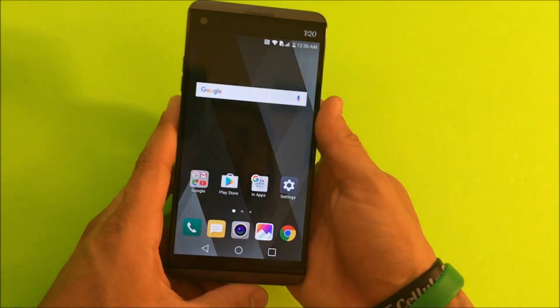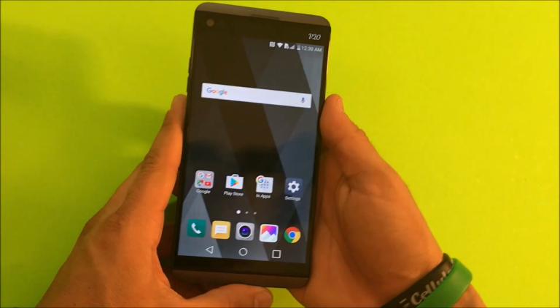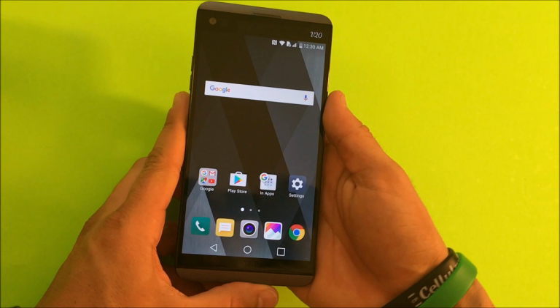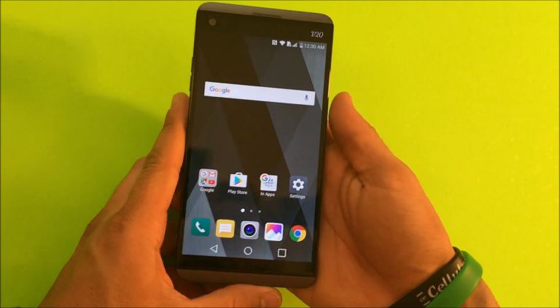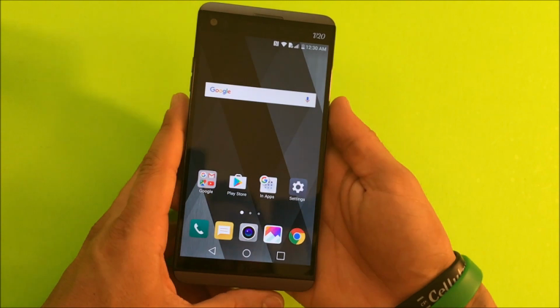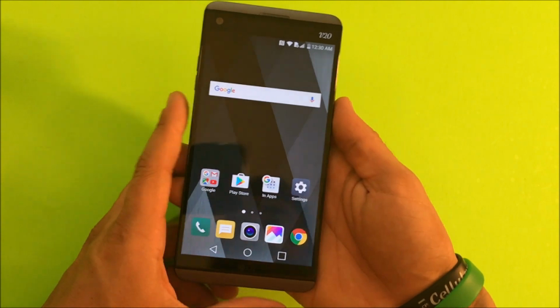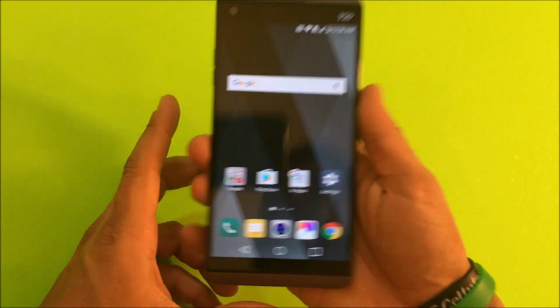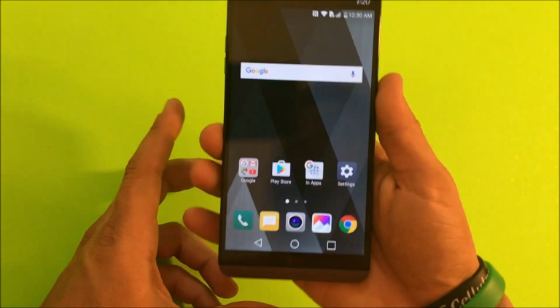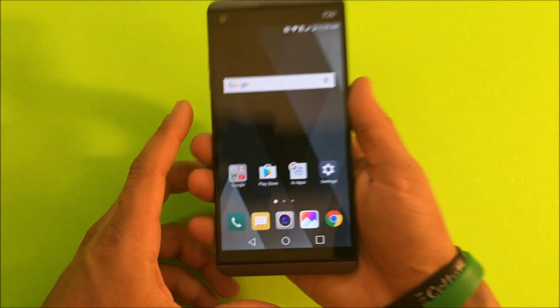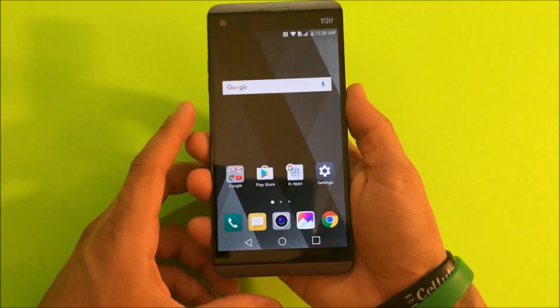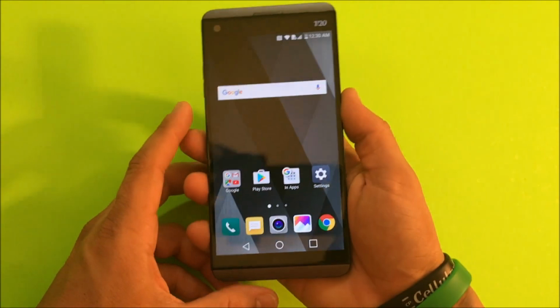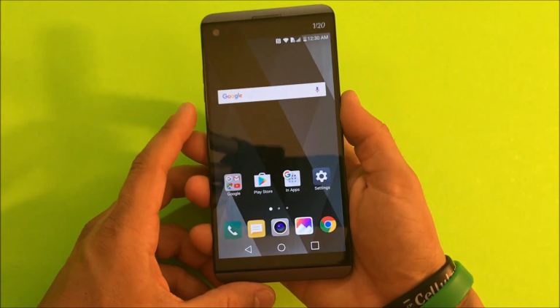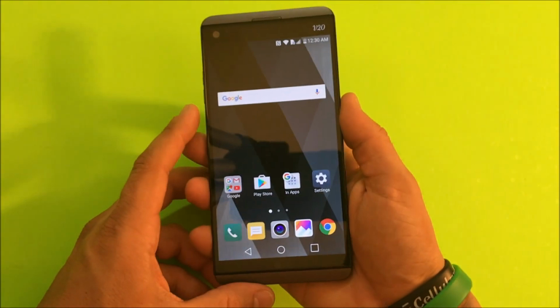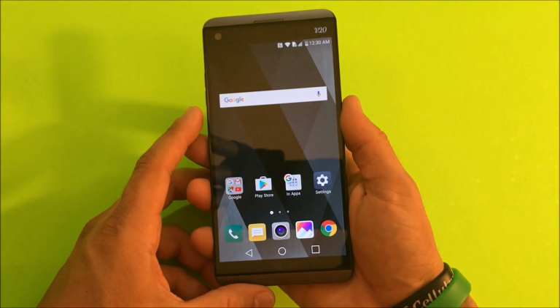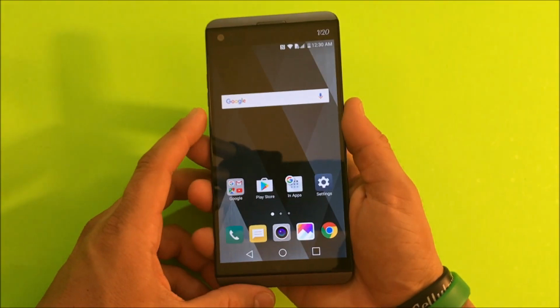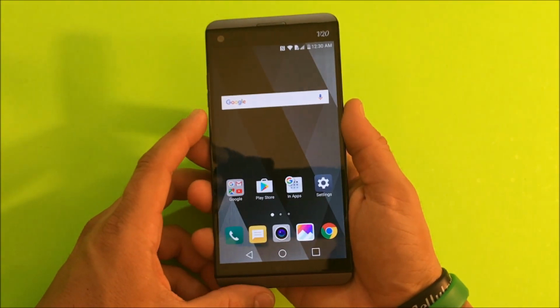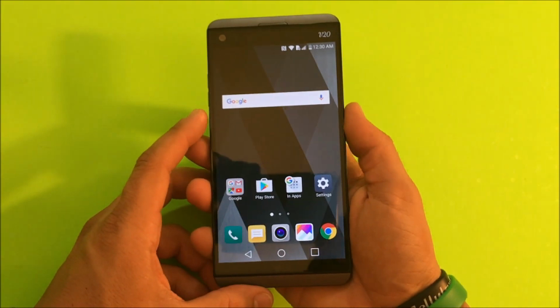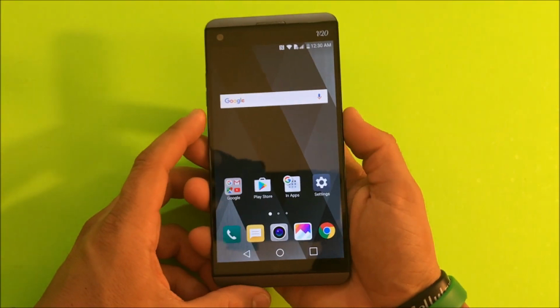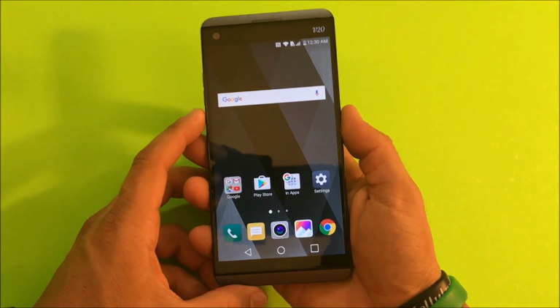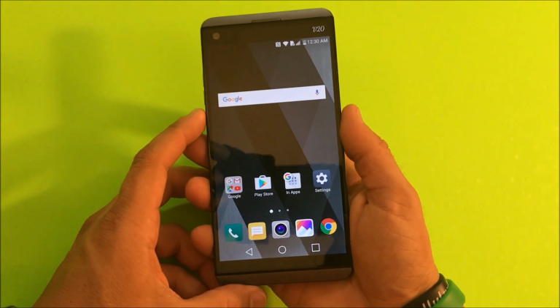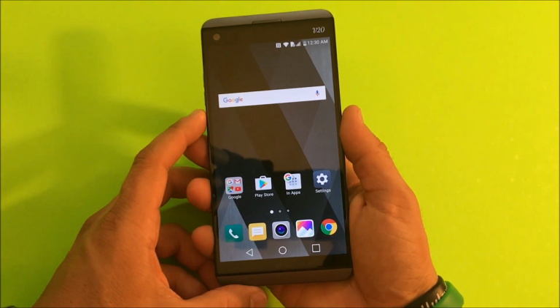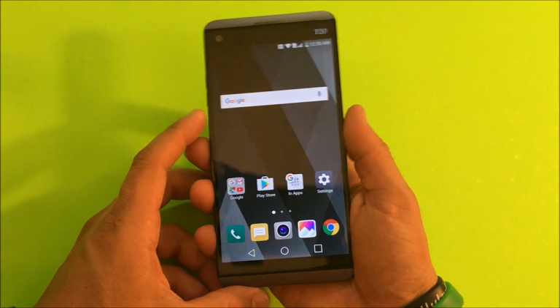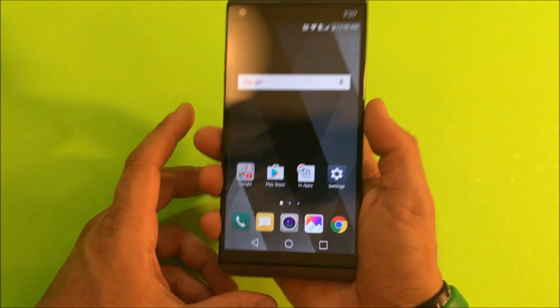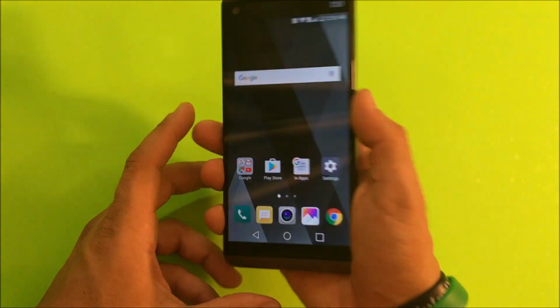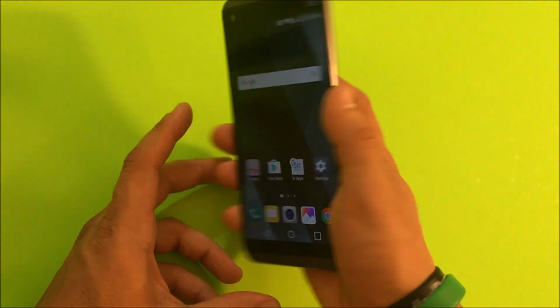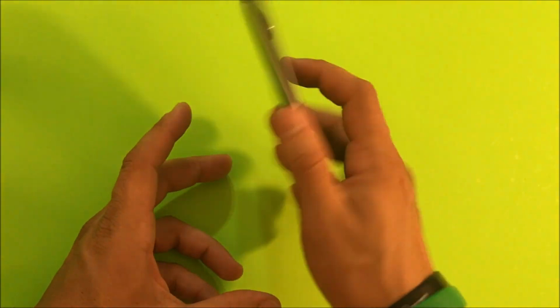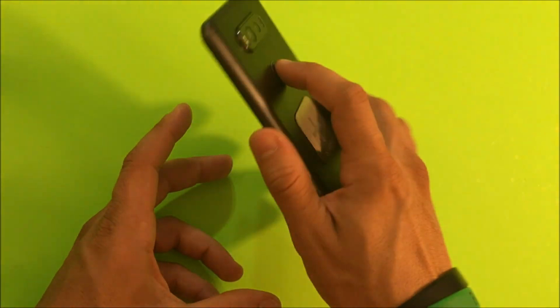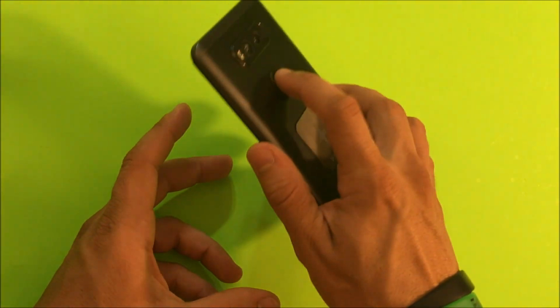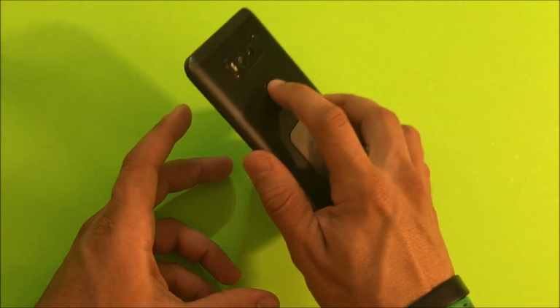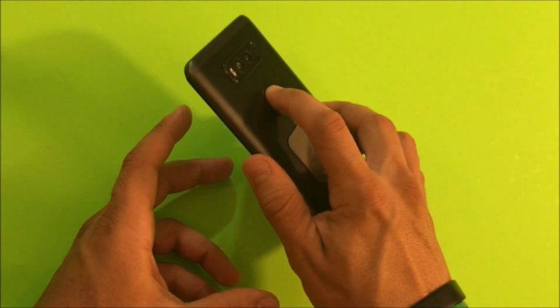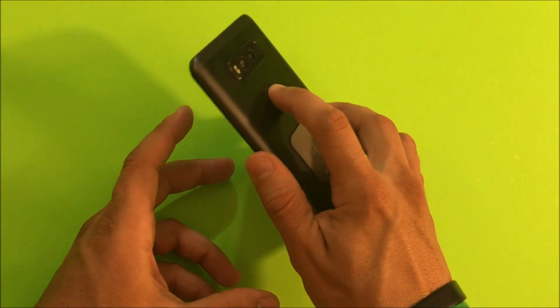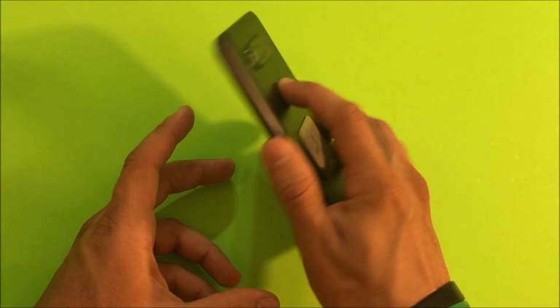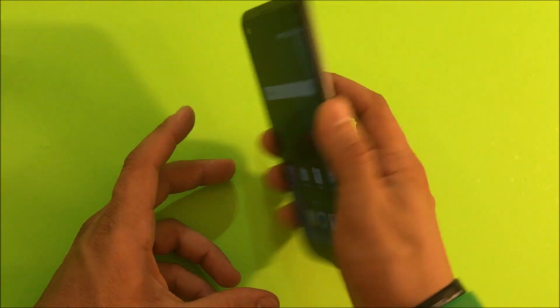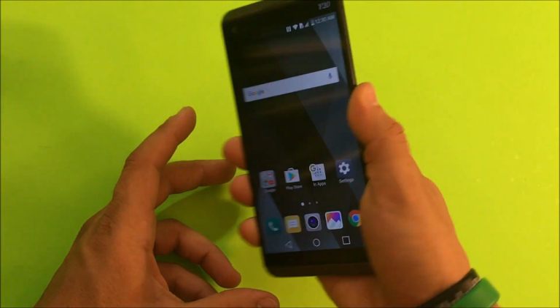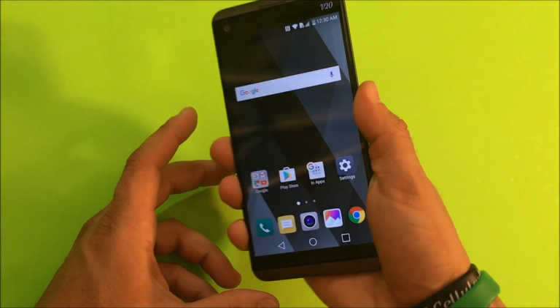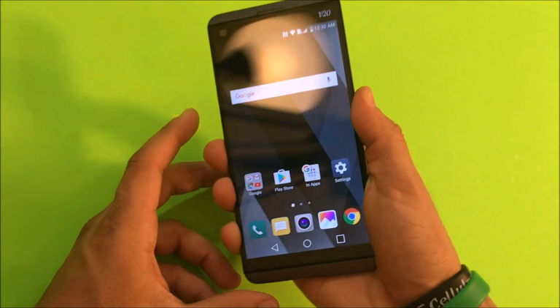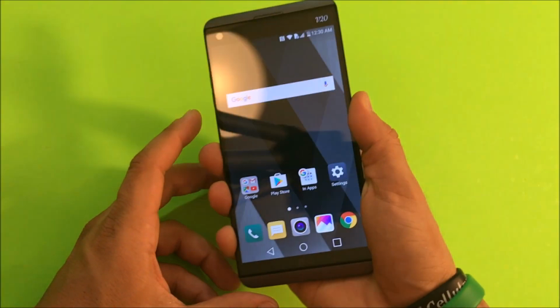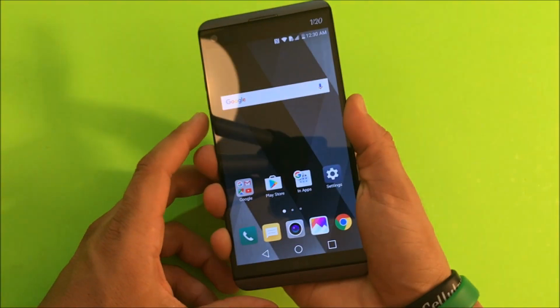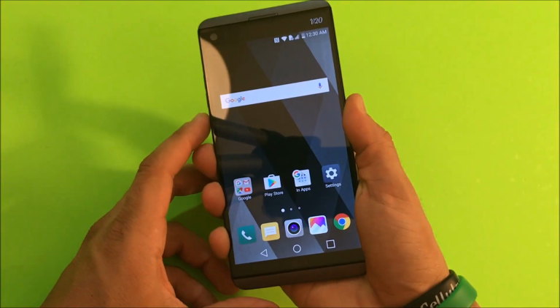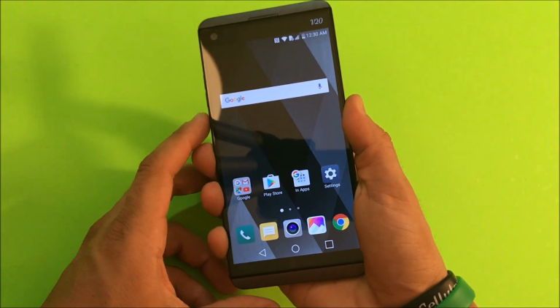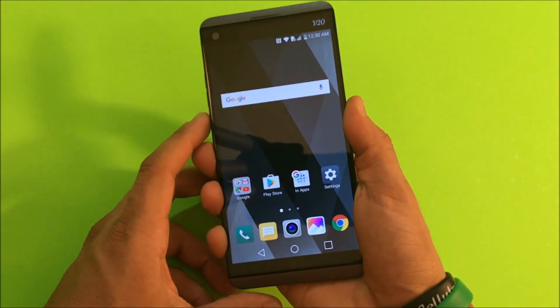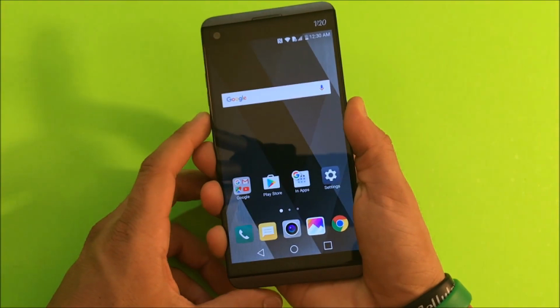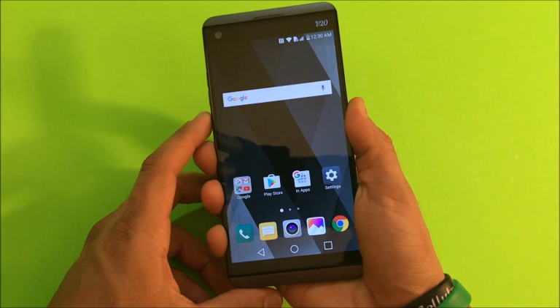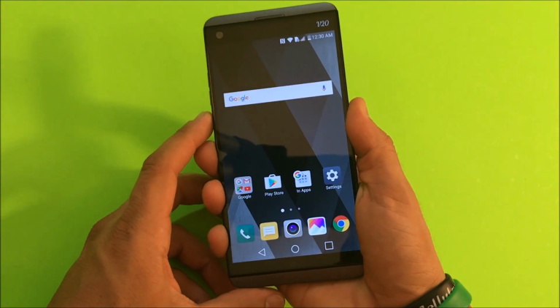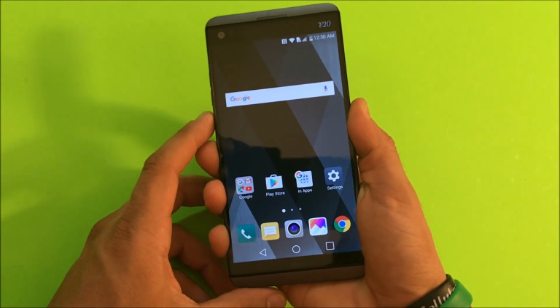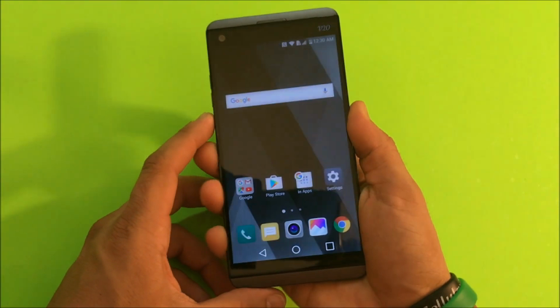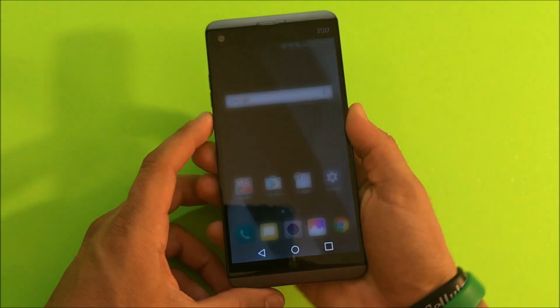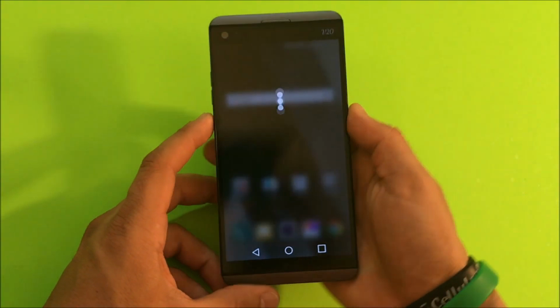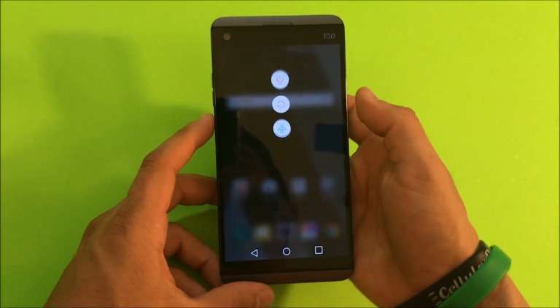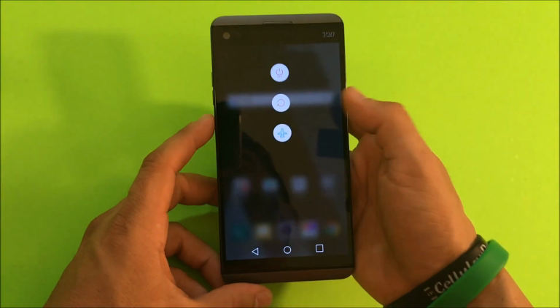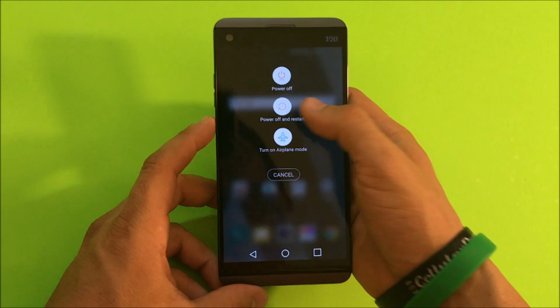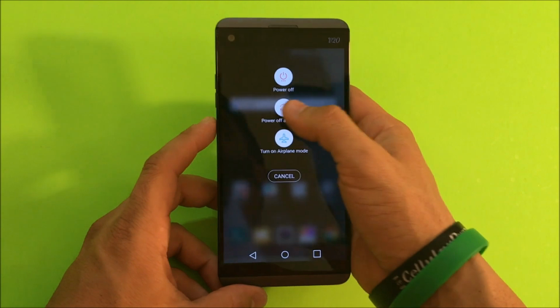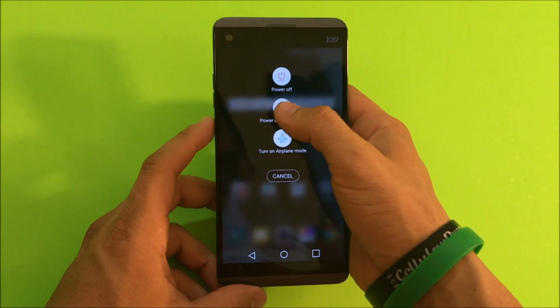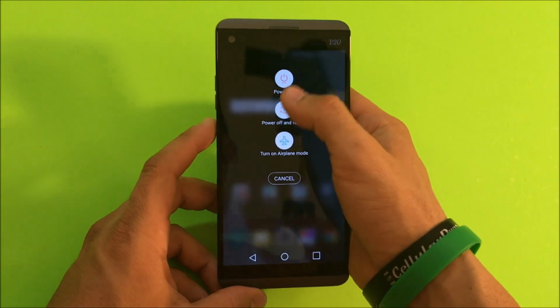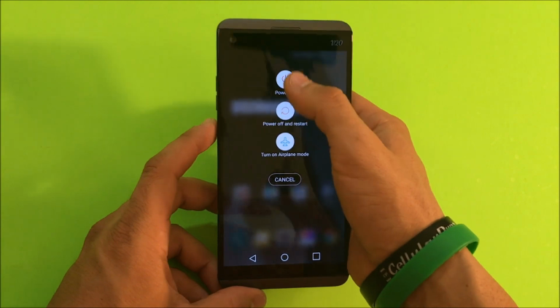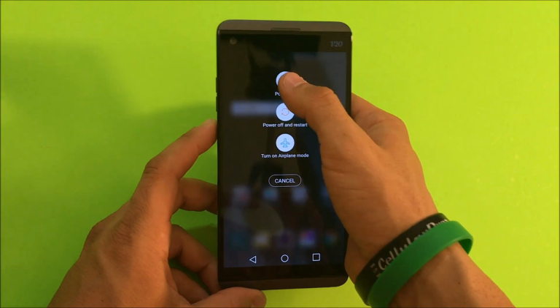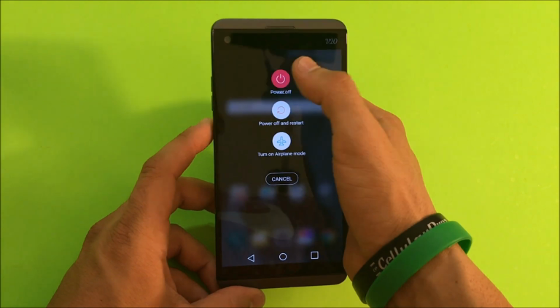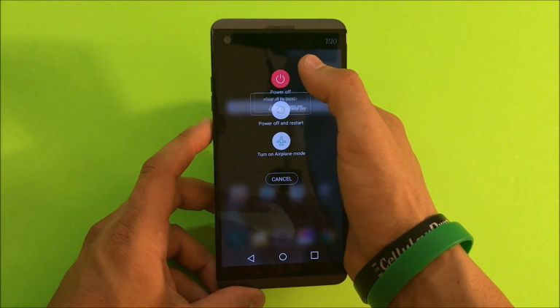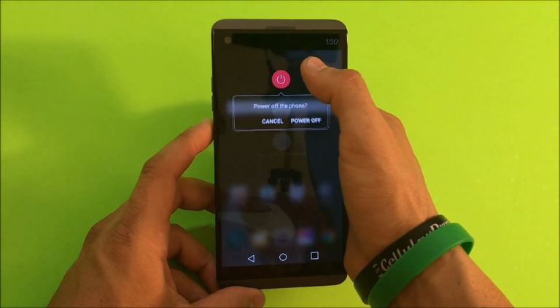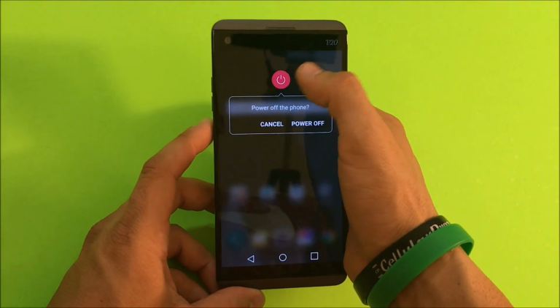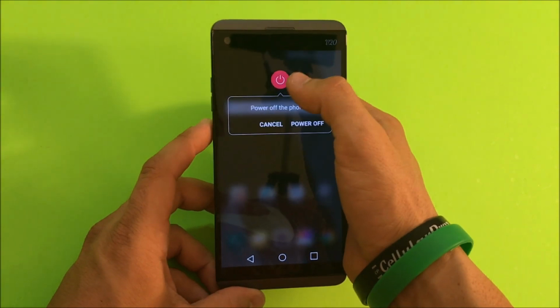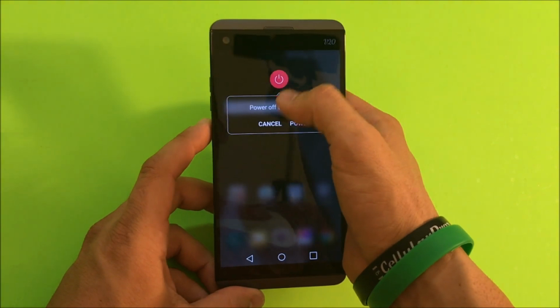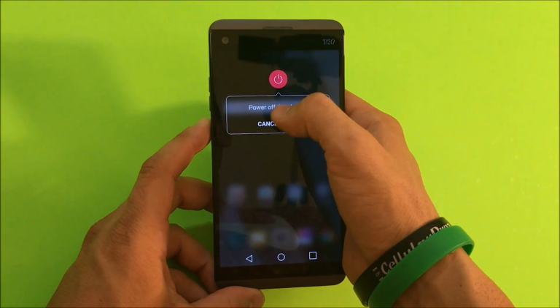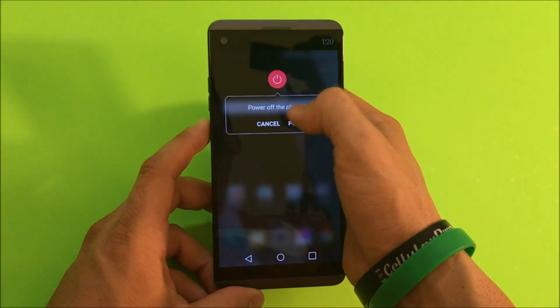Now I'm going to show you how to do the hard factory reset. You're going to have to power your phone off for this, so let's go ahead and power it off.